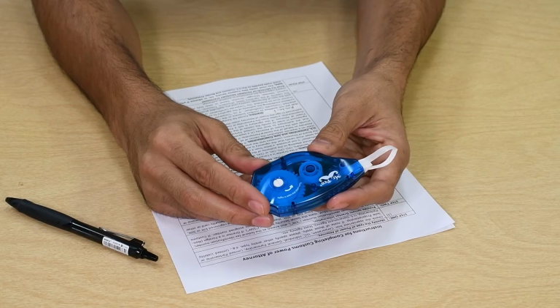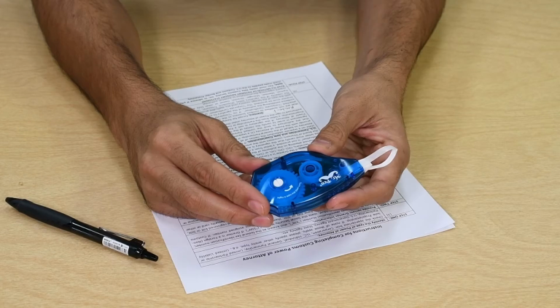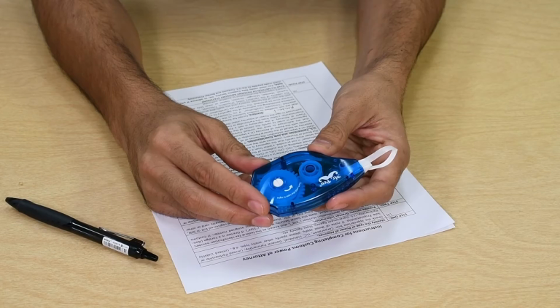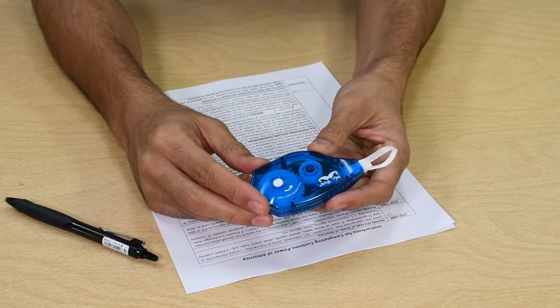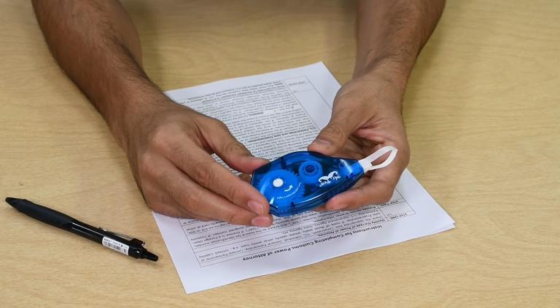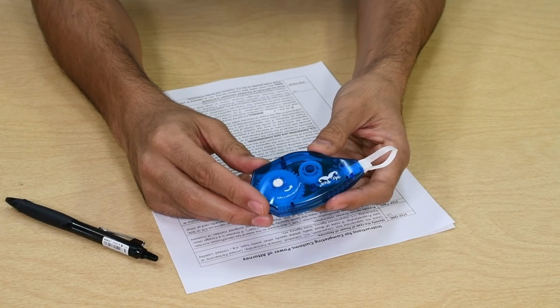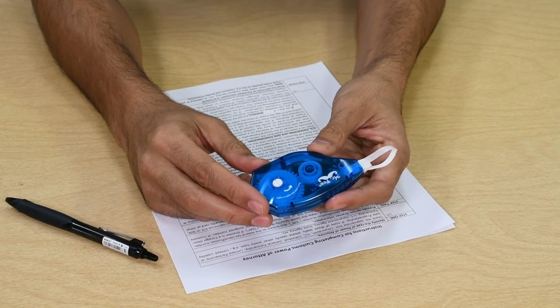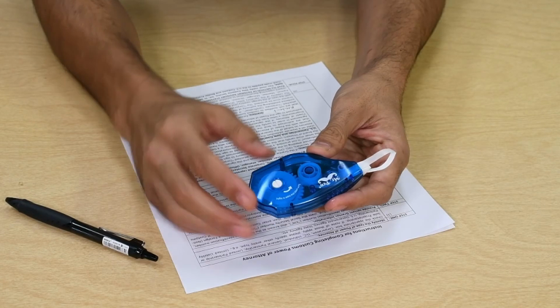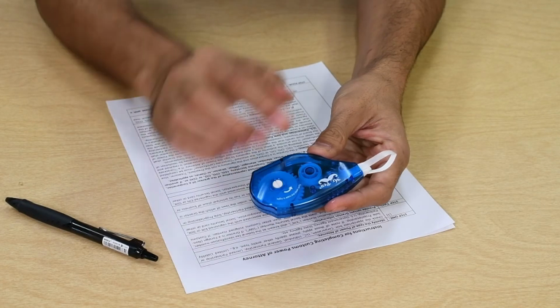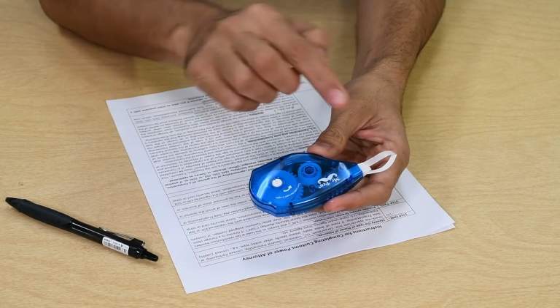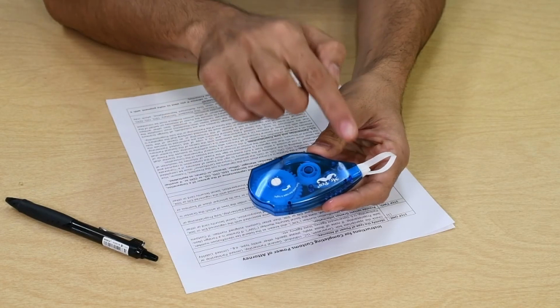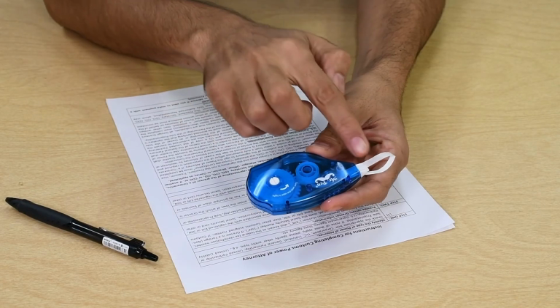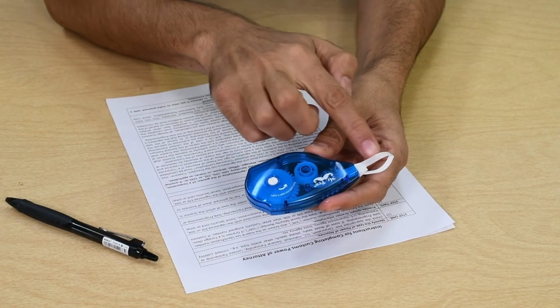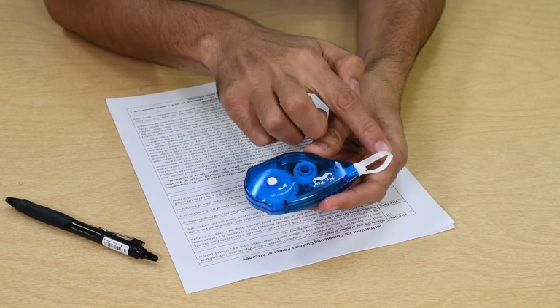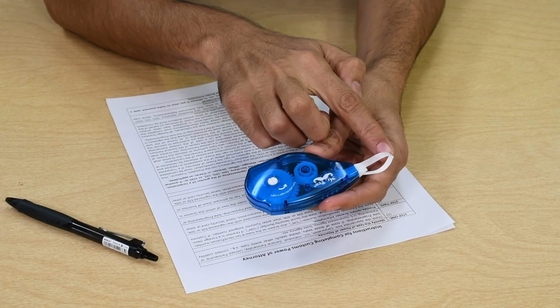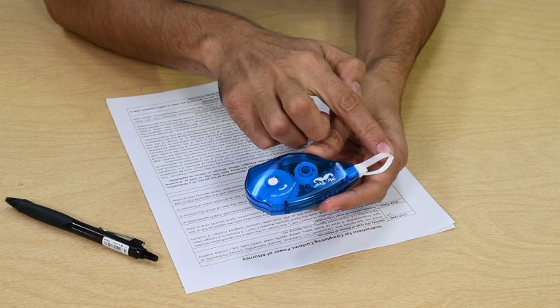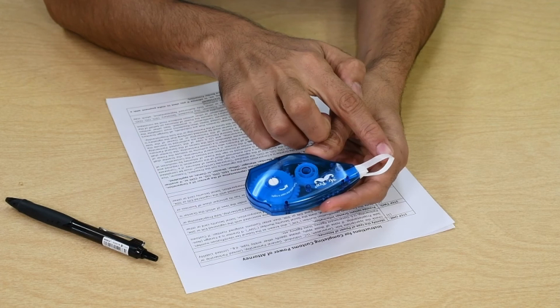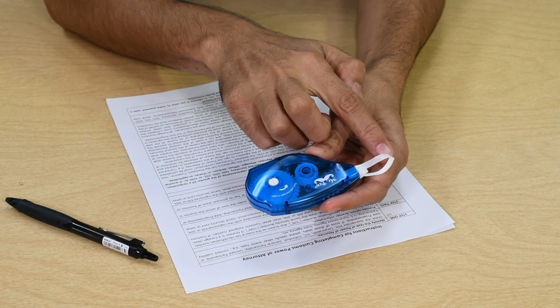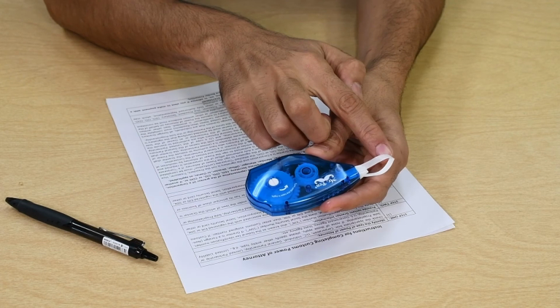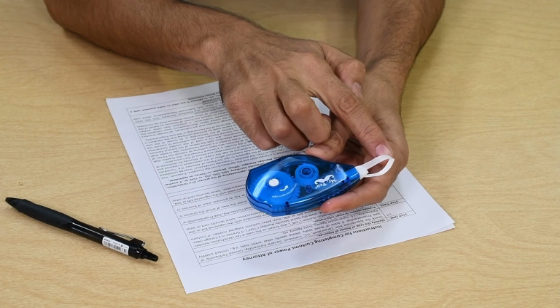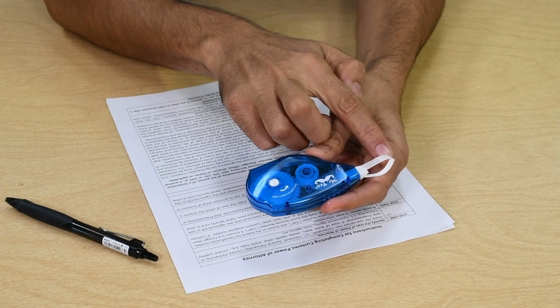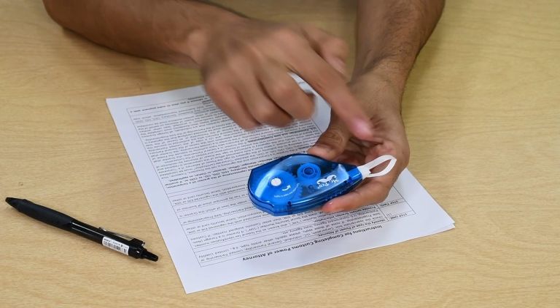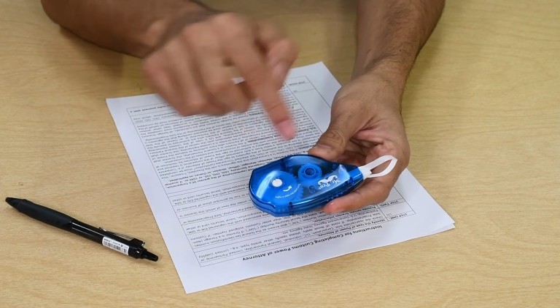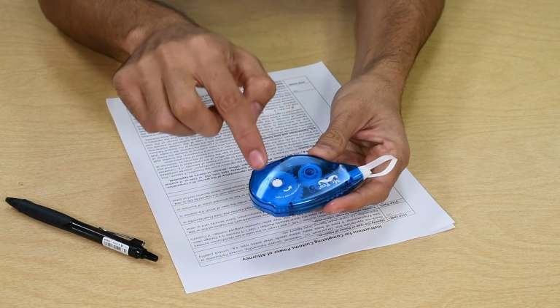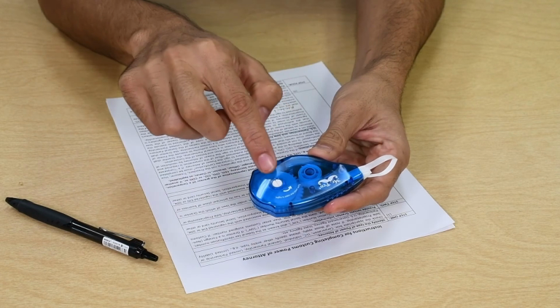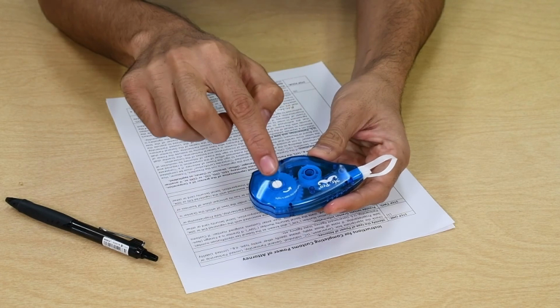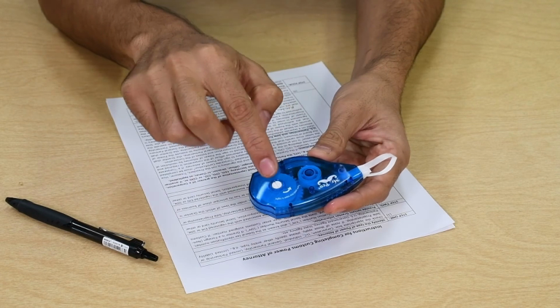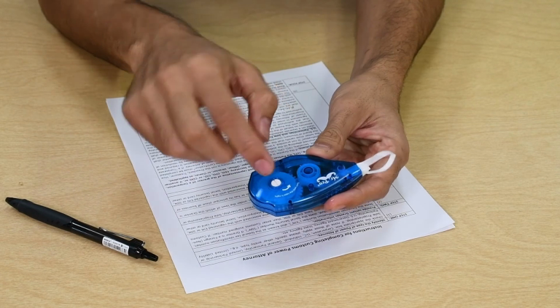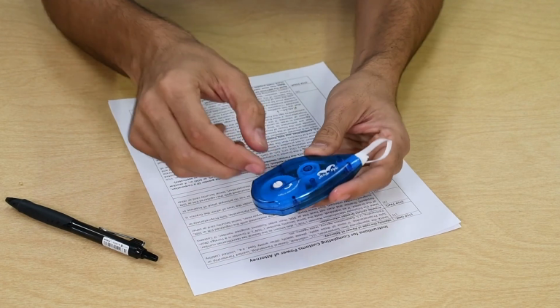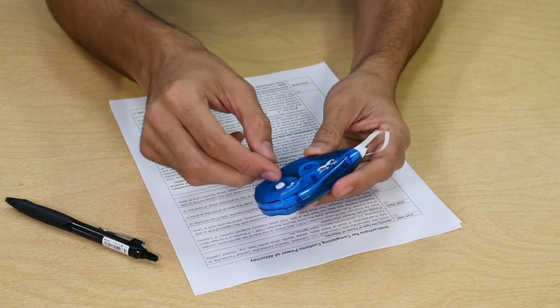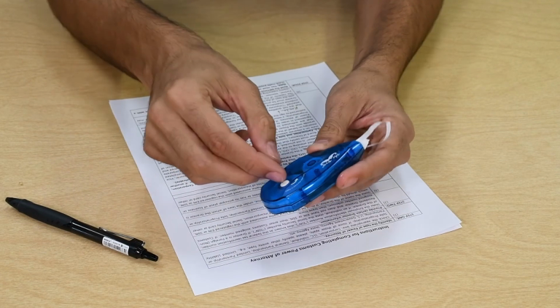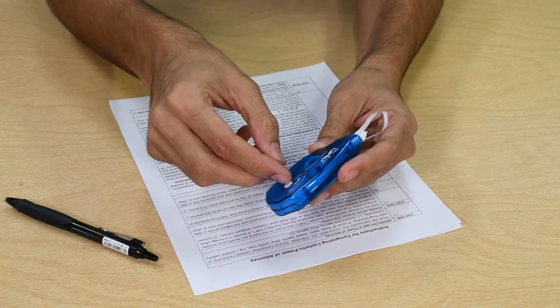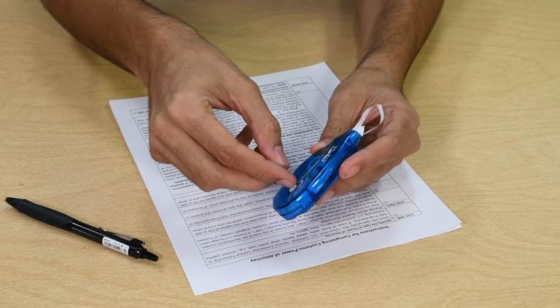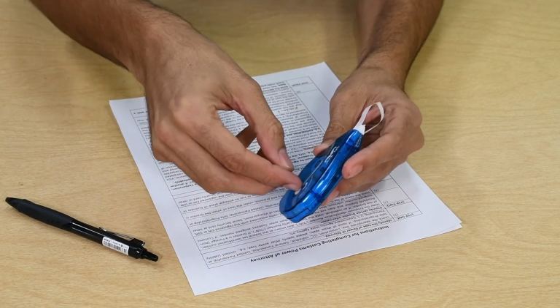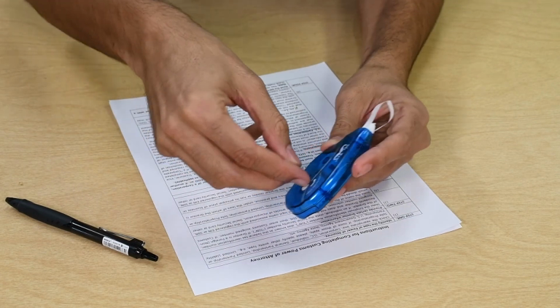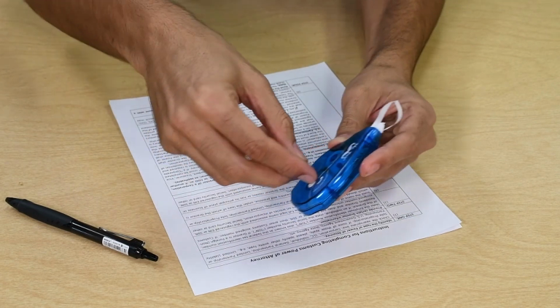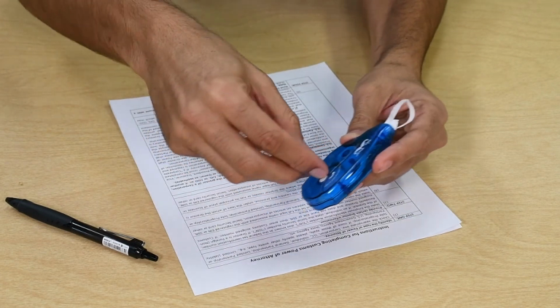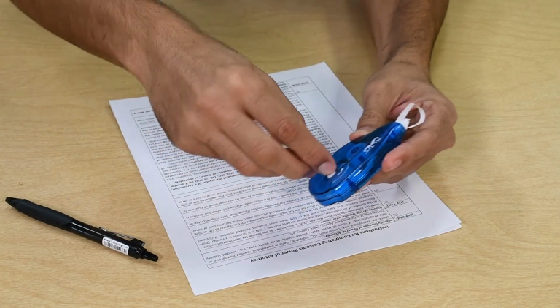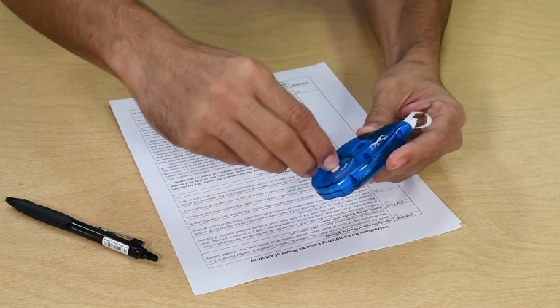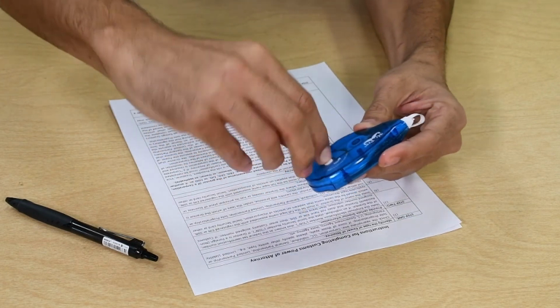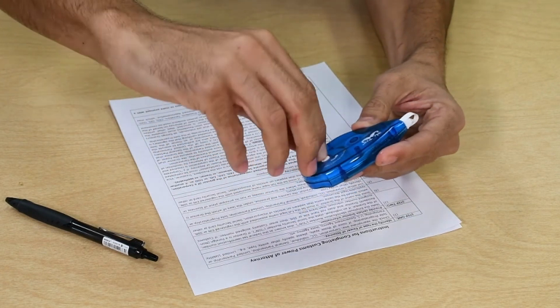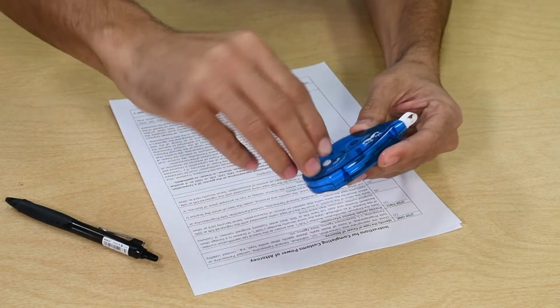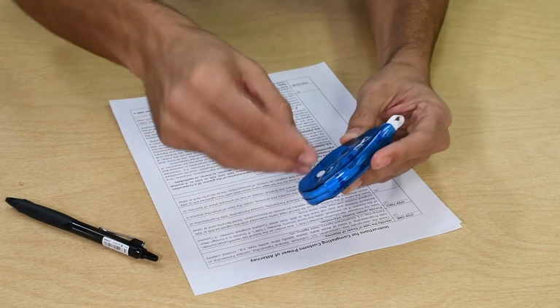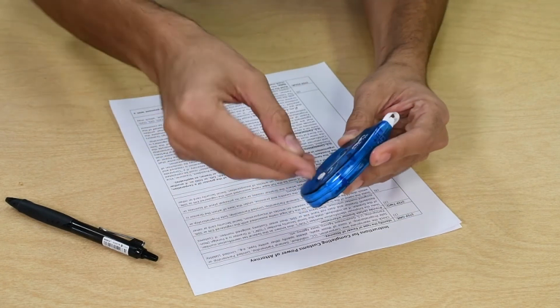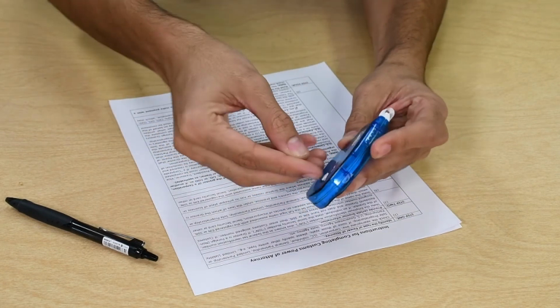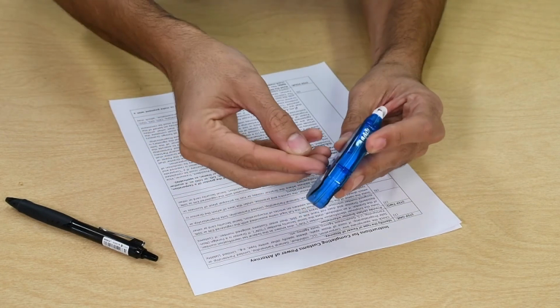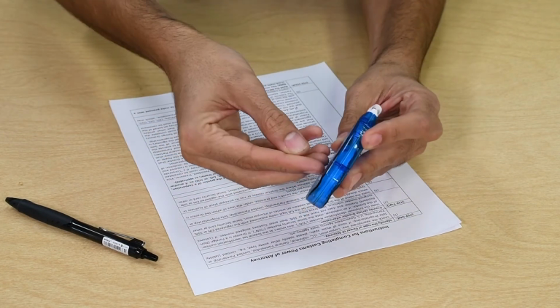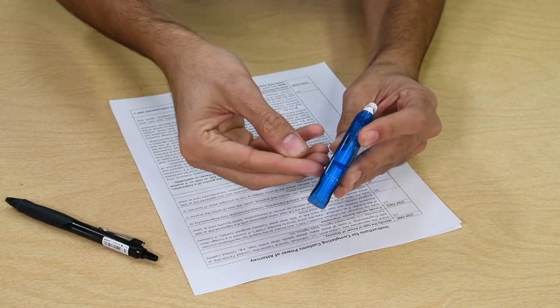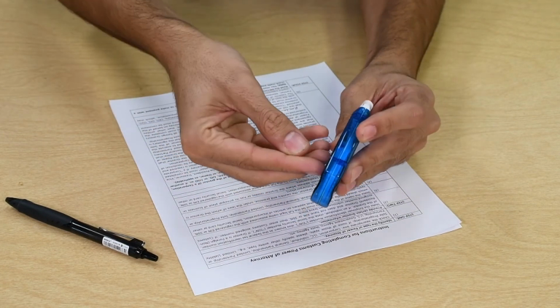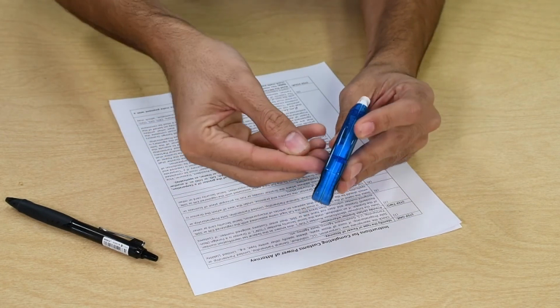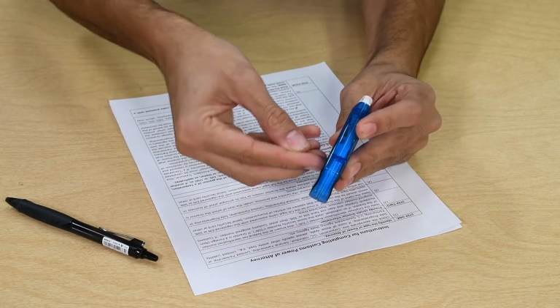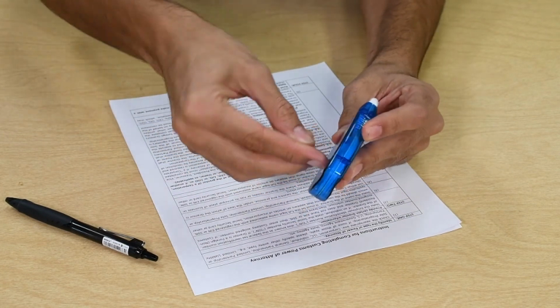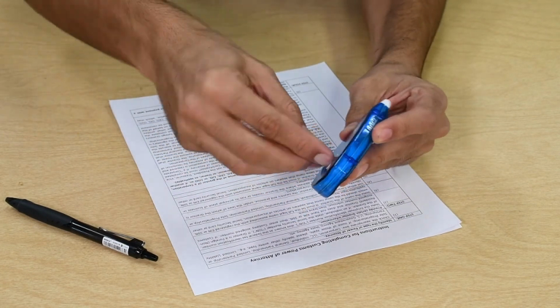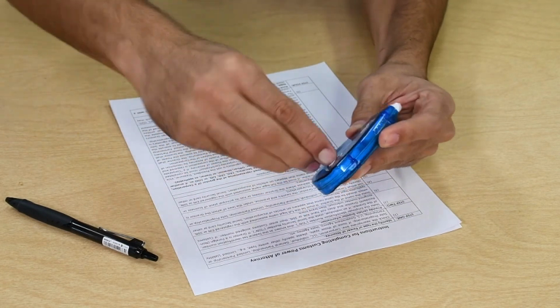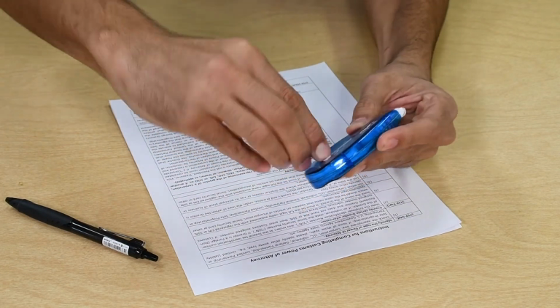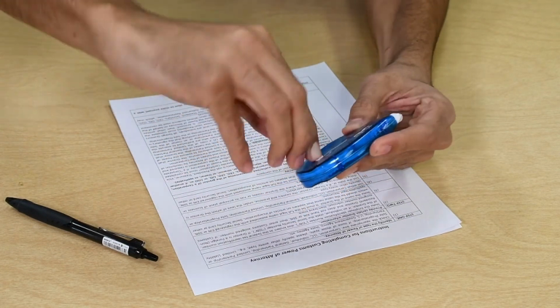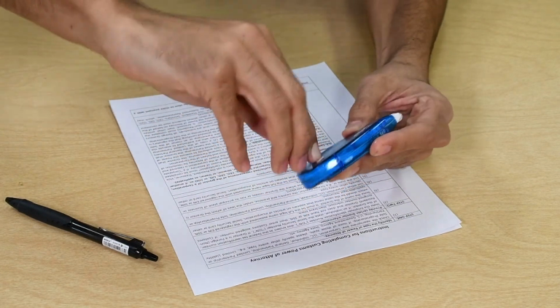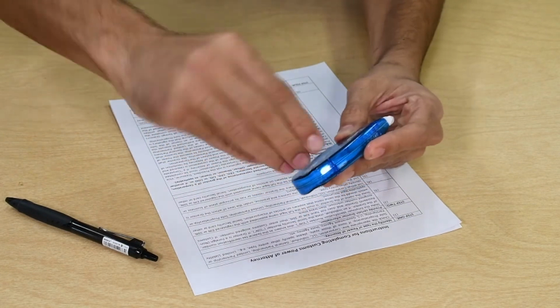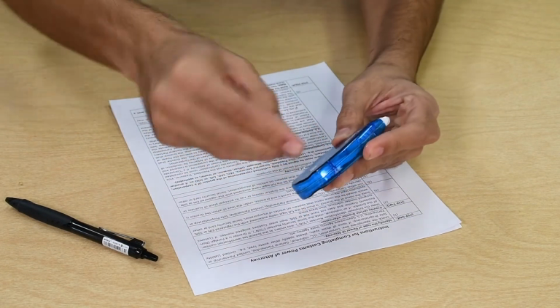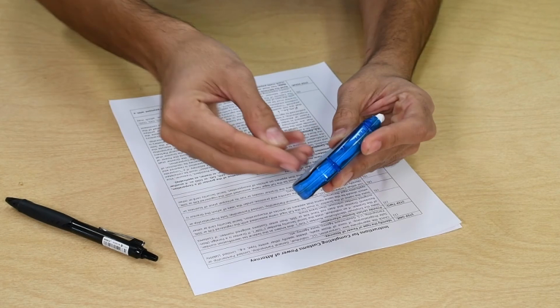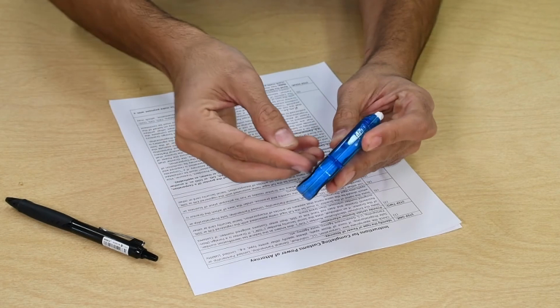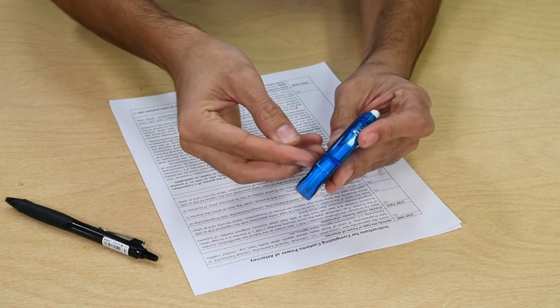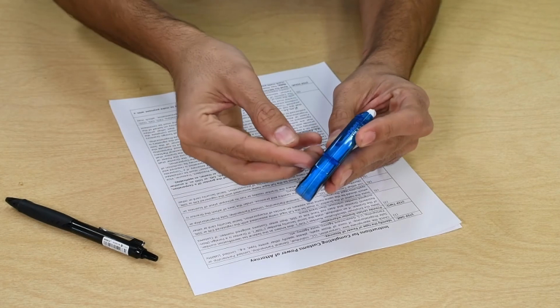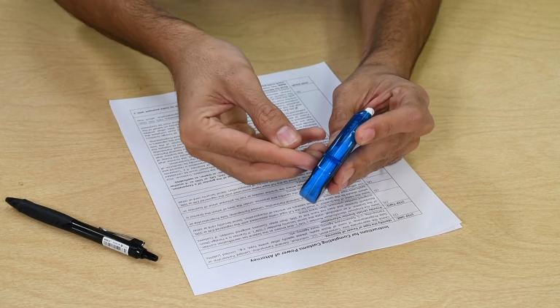If the tape becomes loose, tighten the knob counterclockwise until the tape is tight and you cannot tighten the knob anymore.